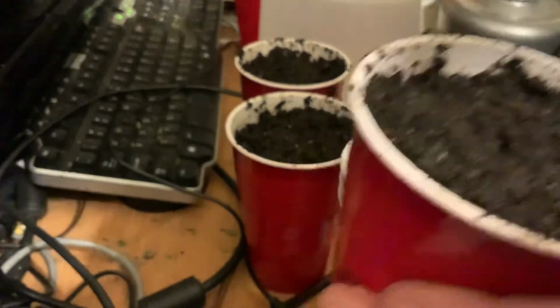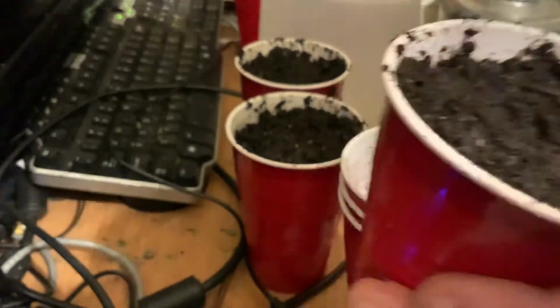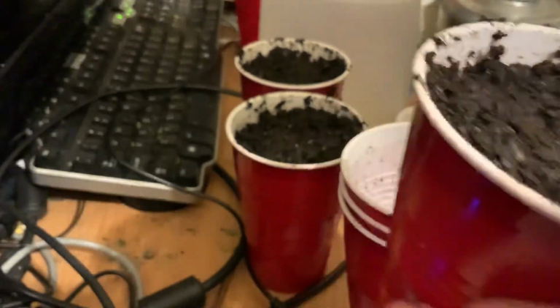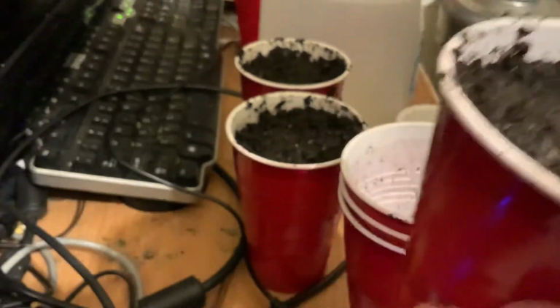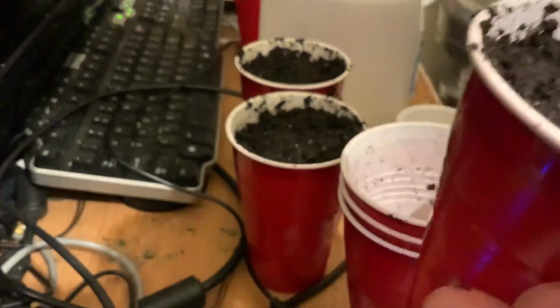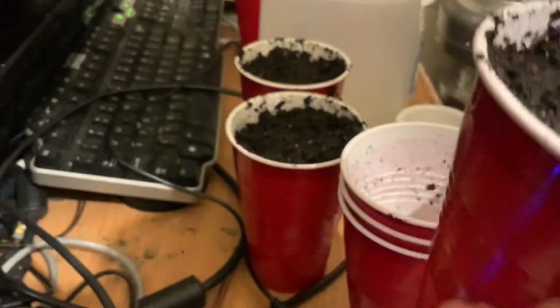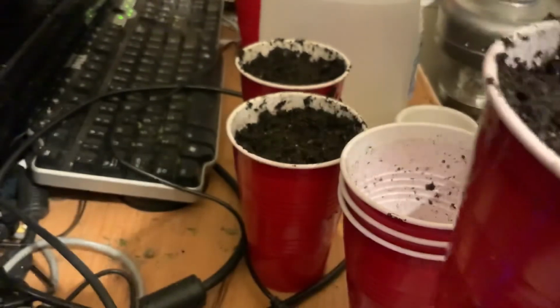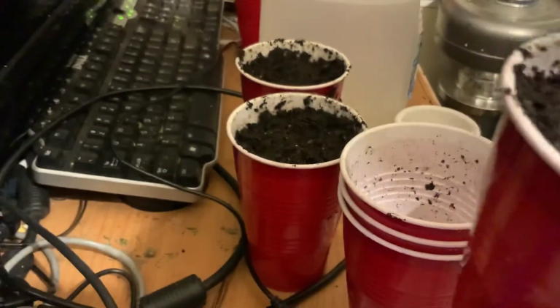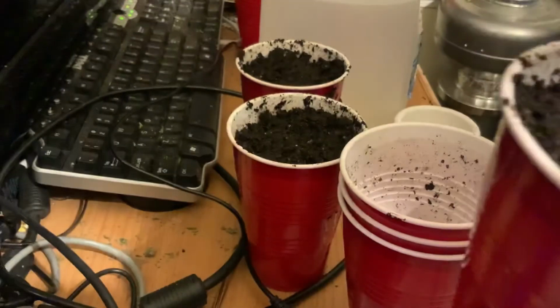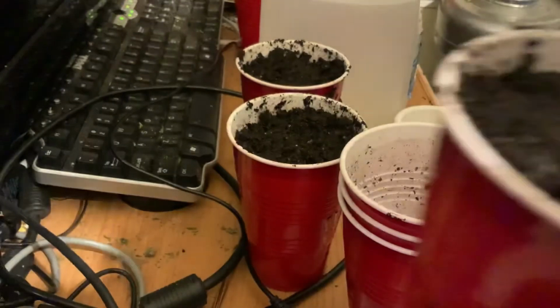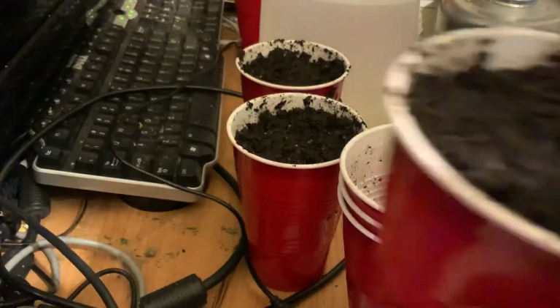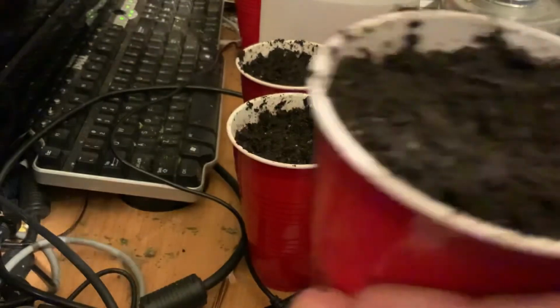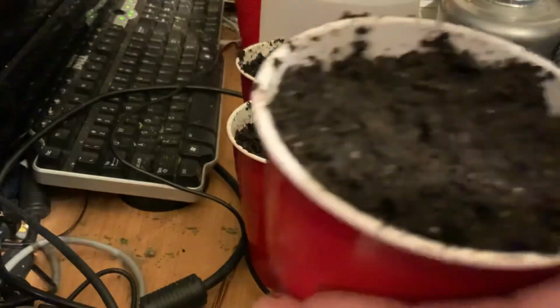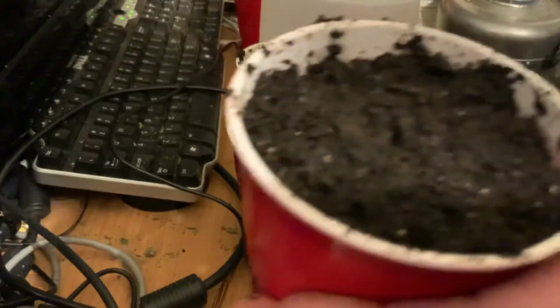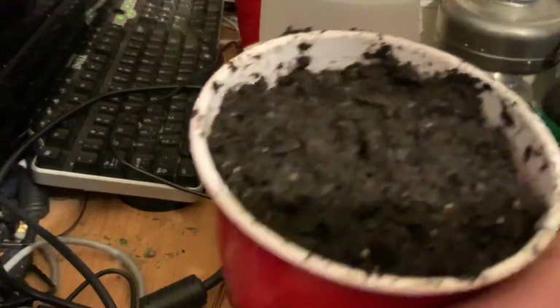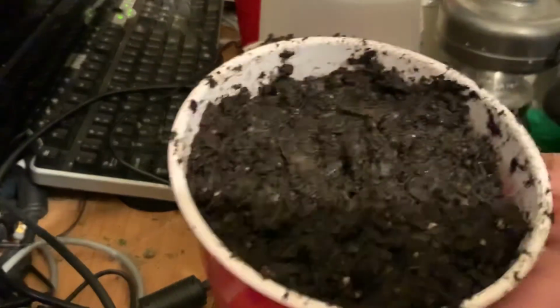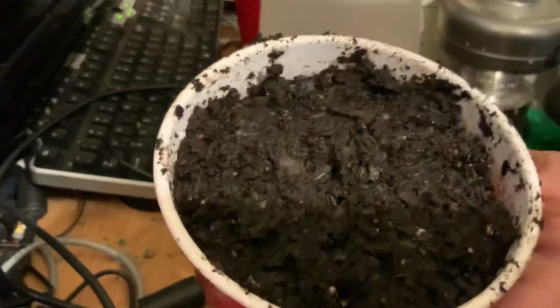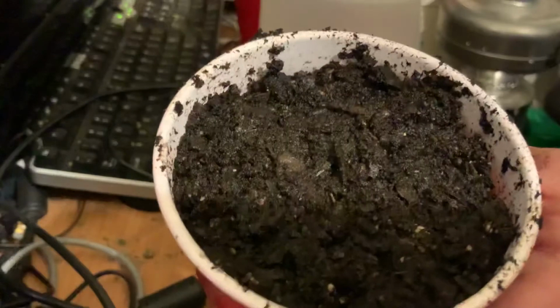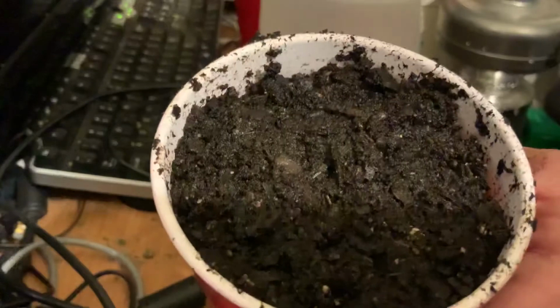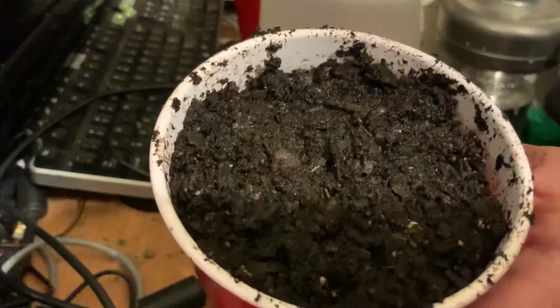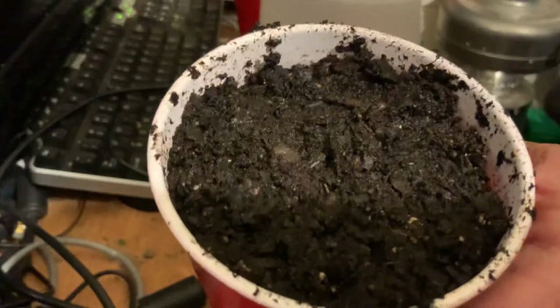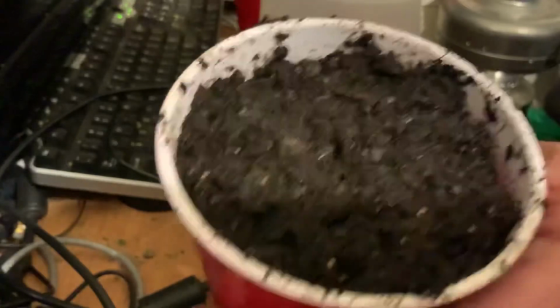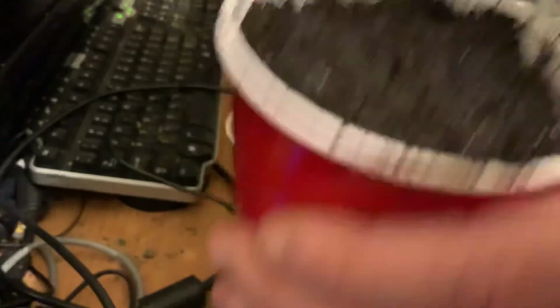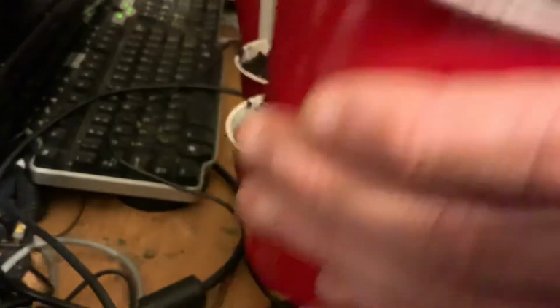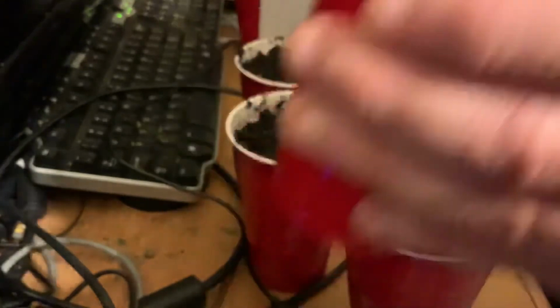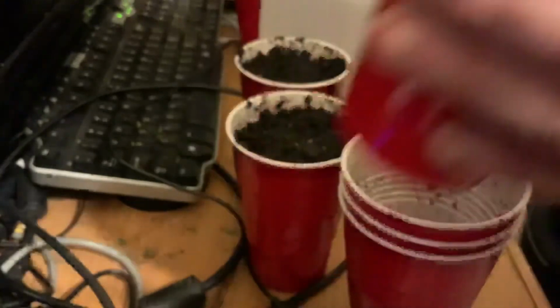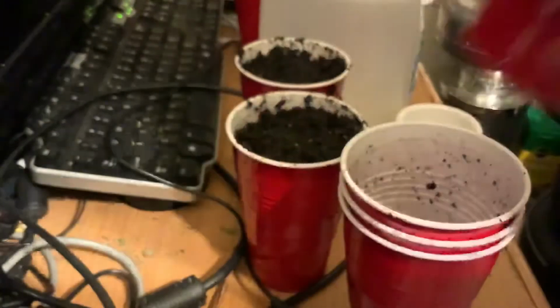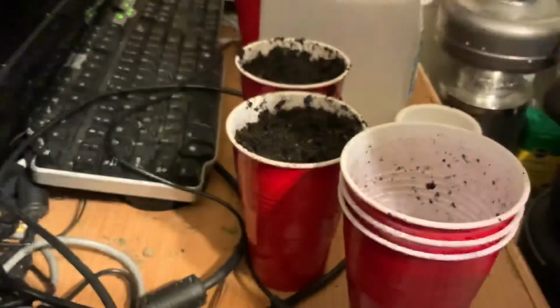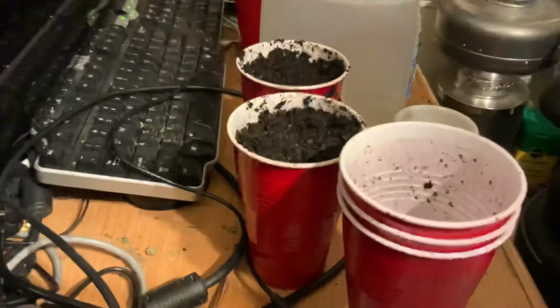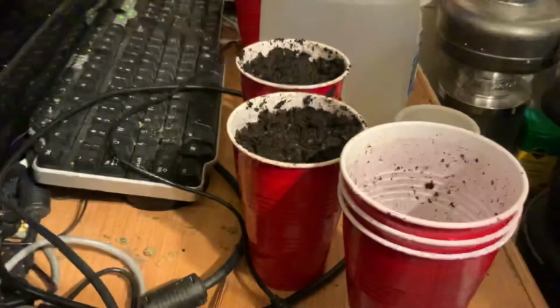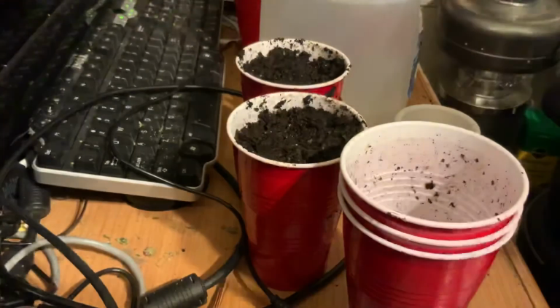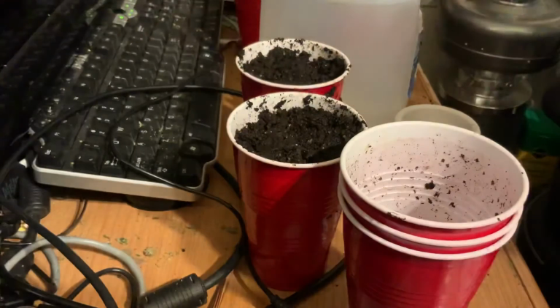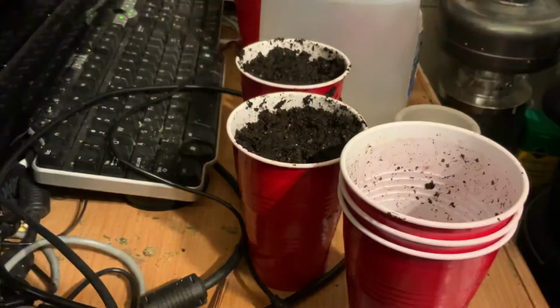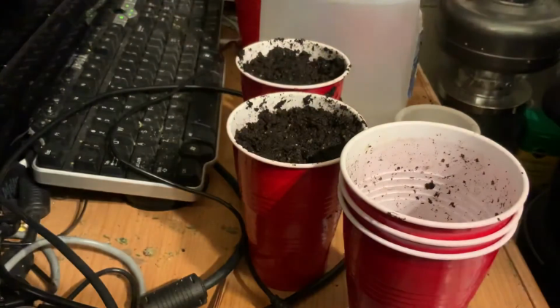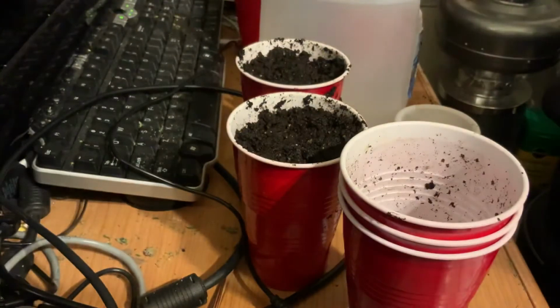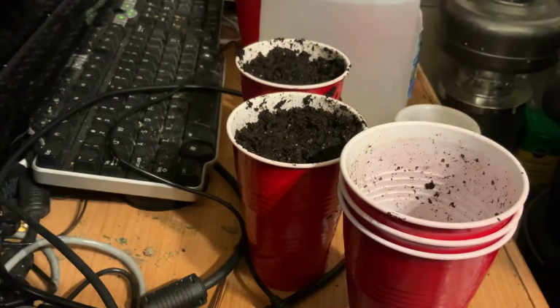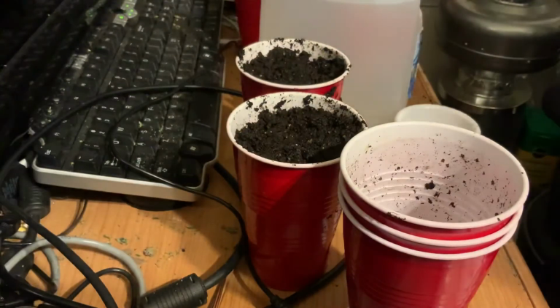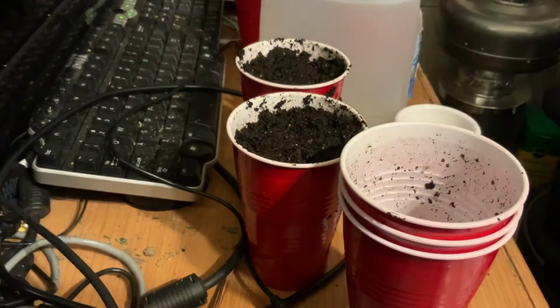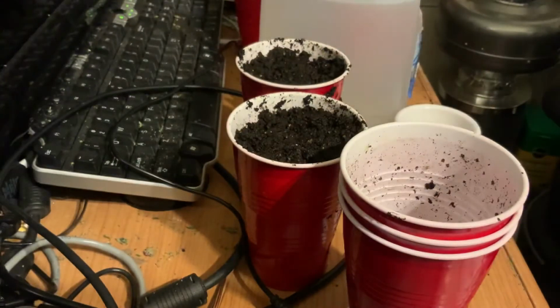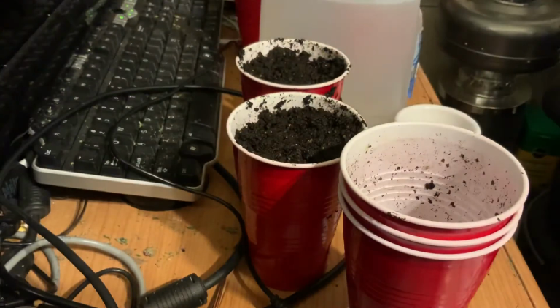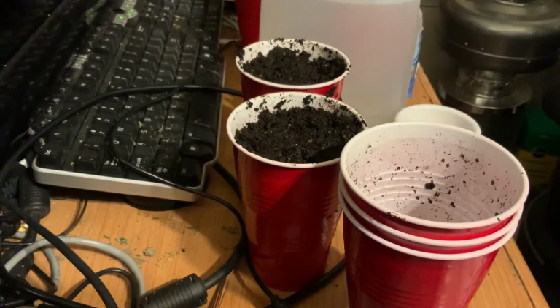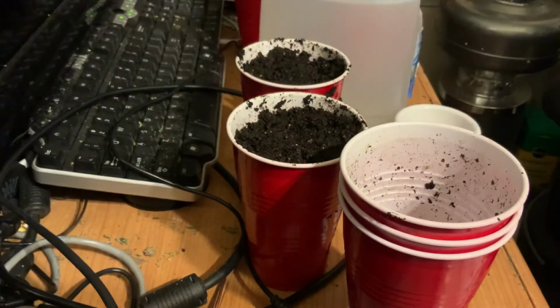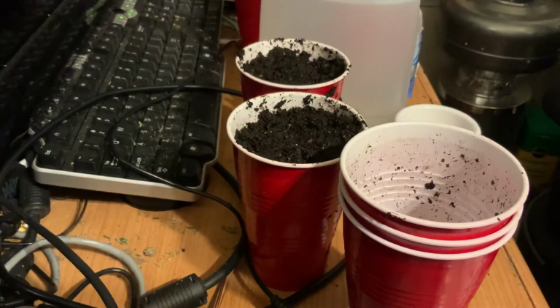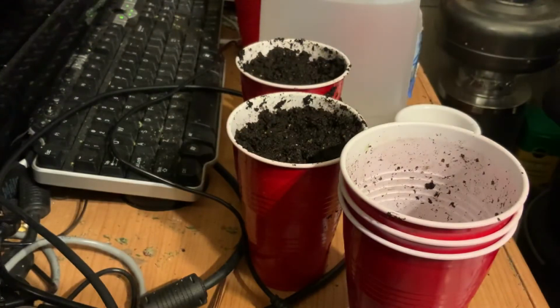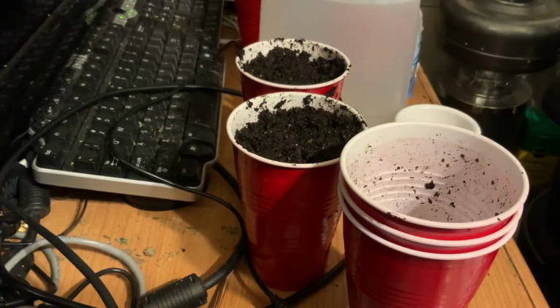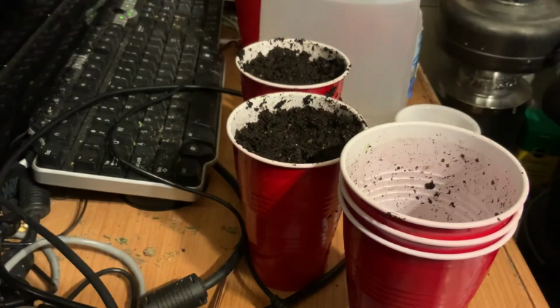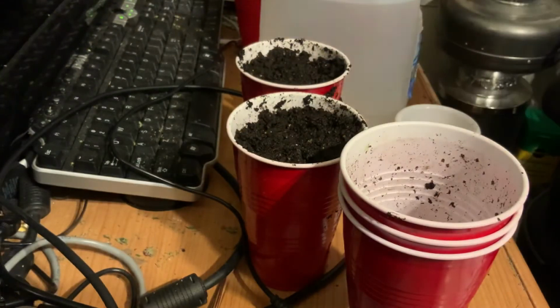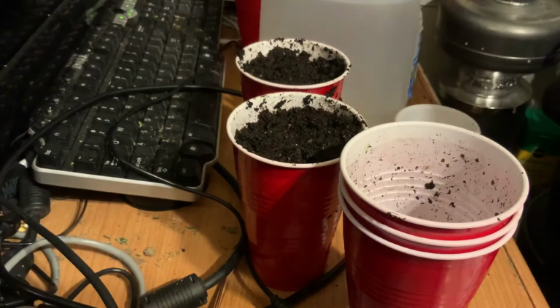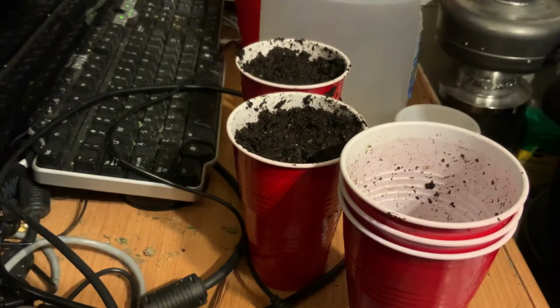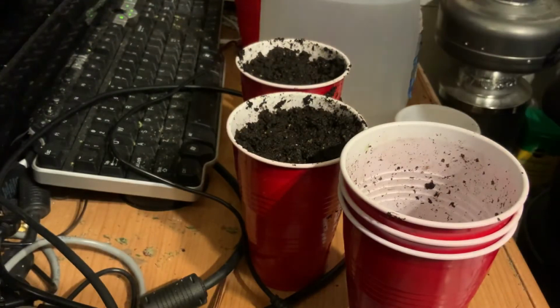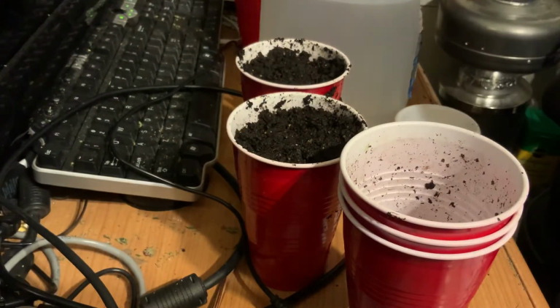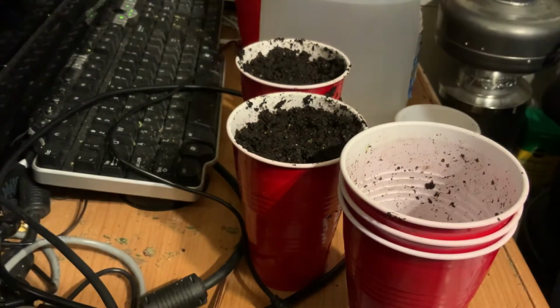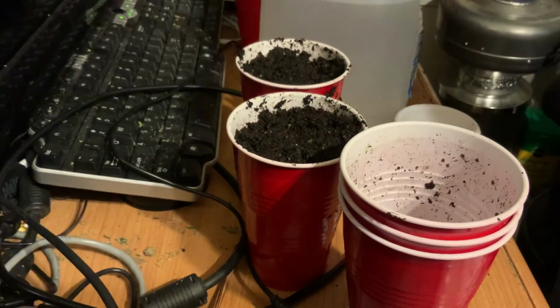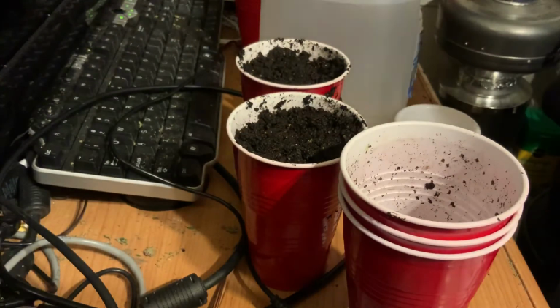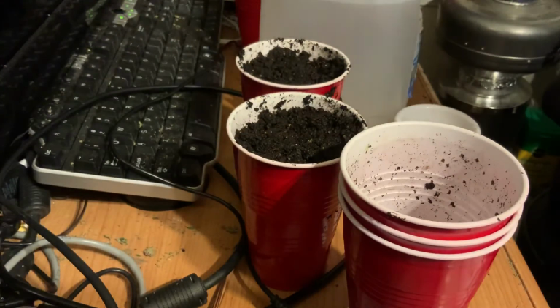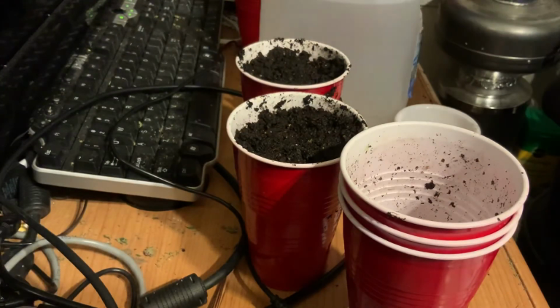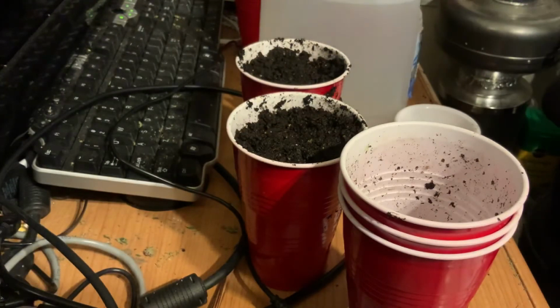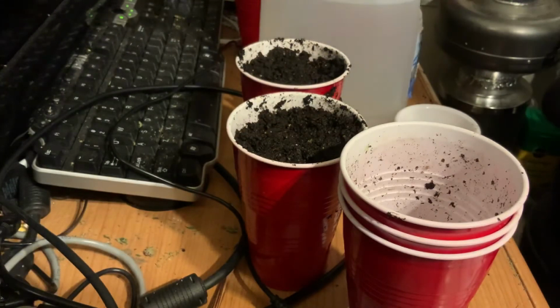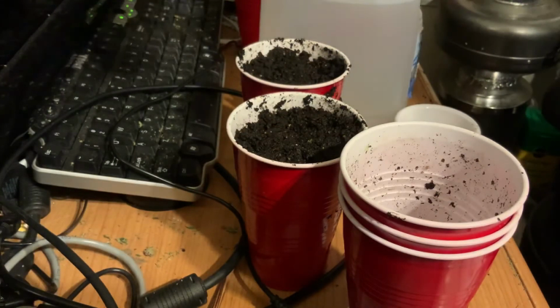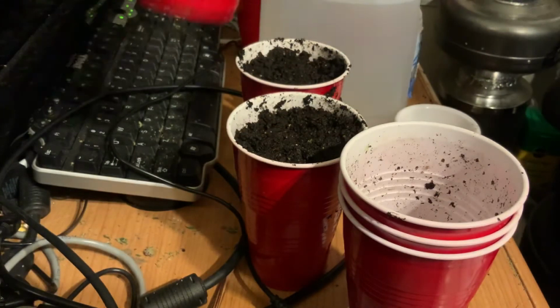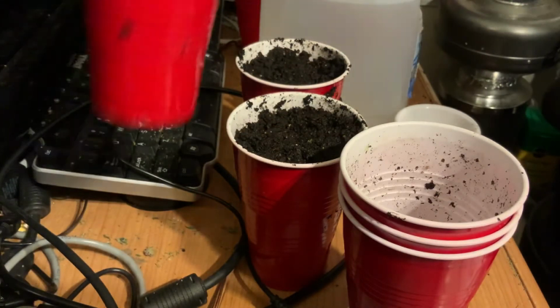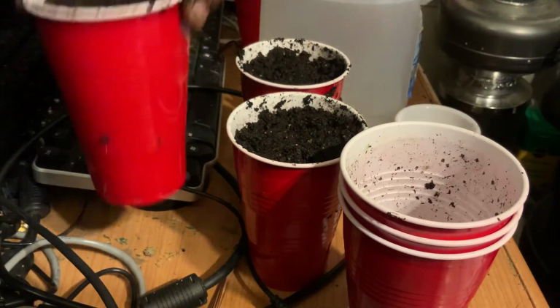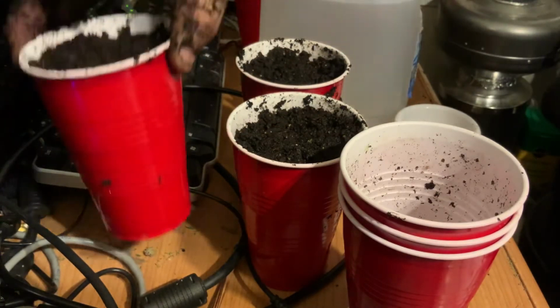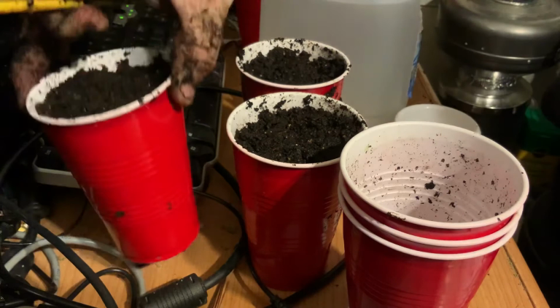And there we go — no damage to the root system, we've got it in its nice pot and we are ready to go.